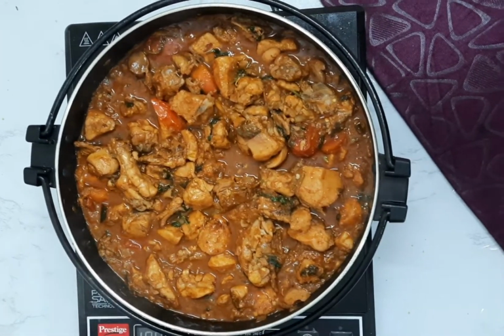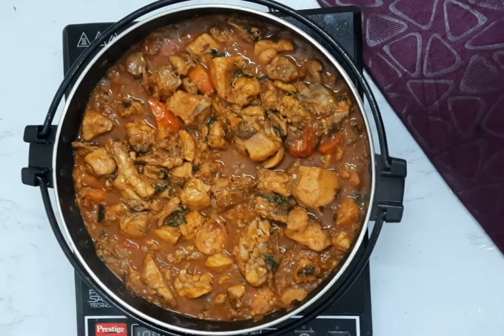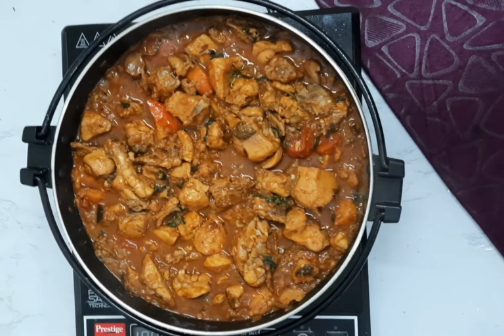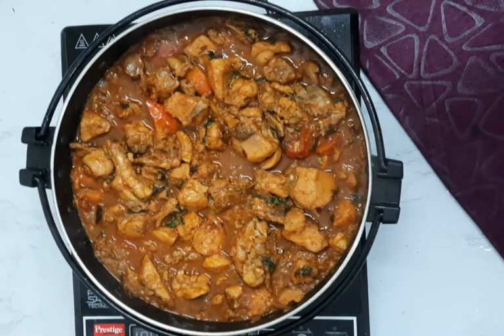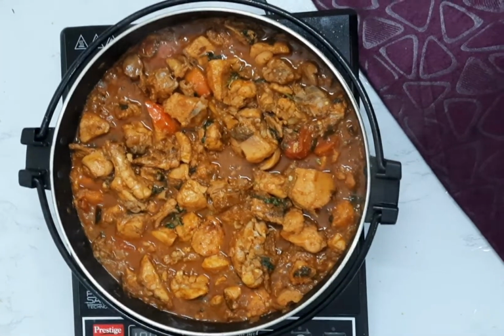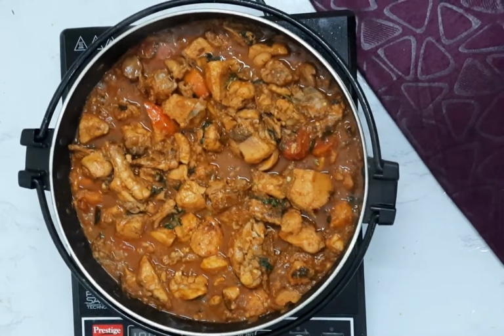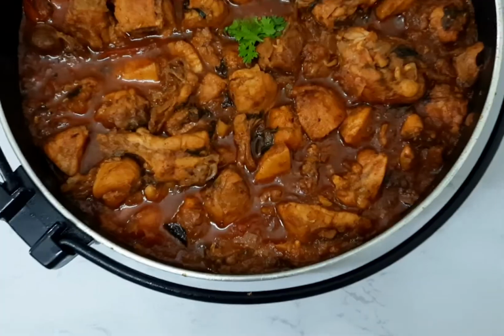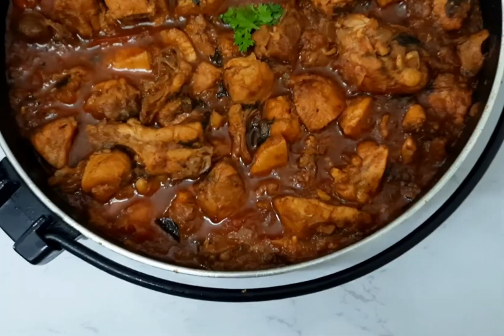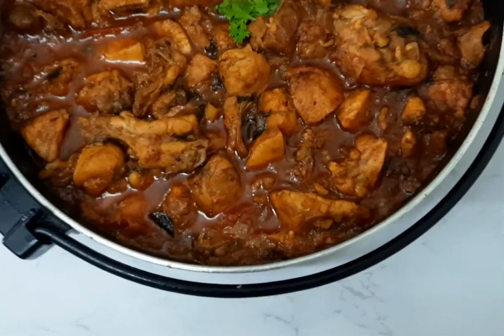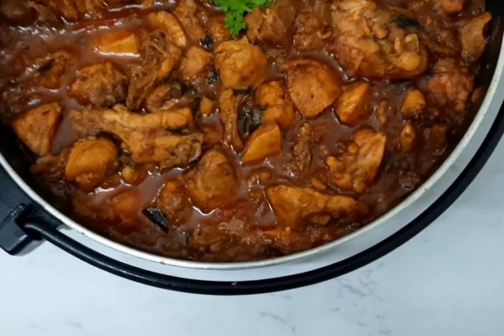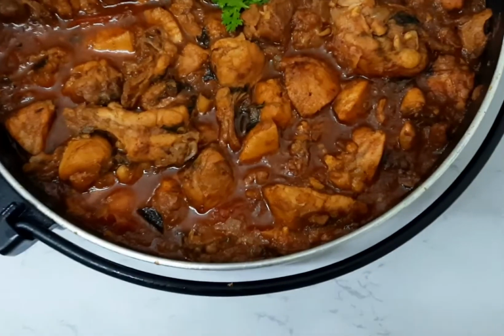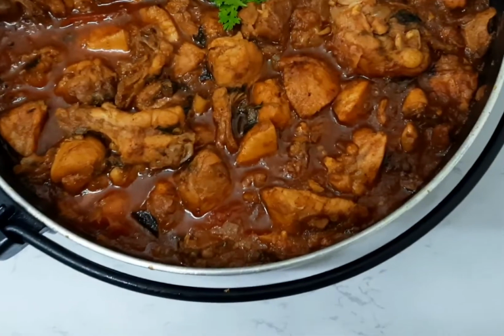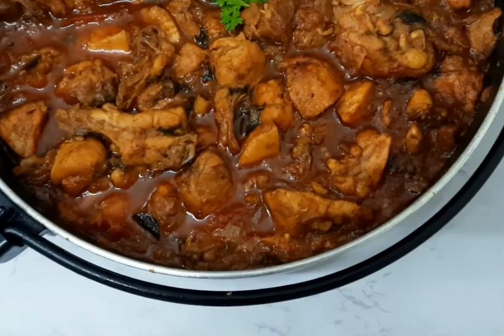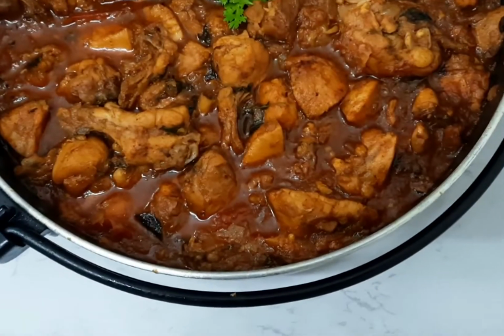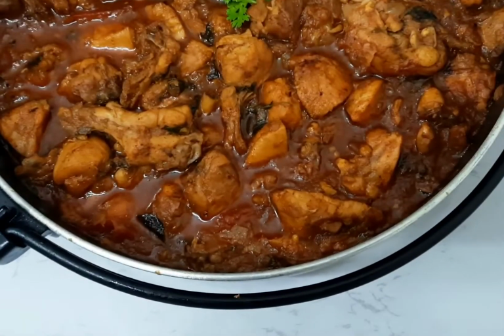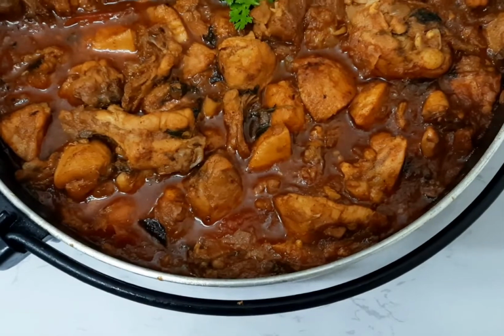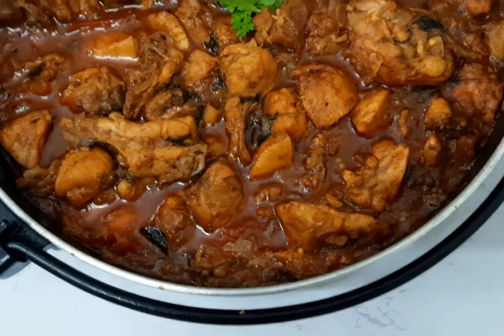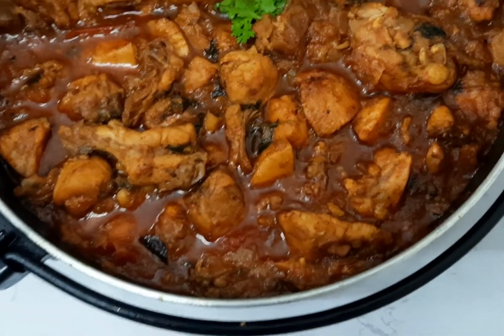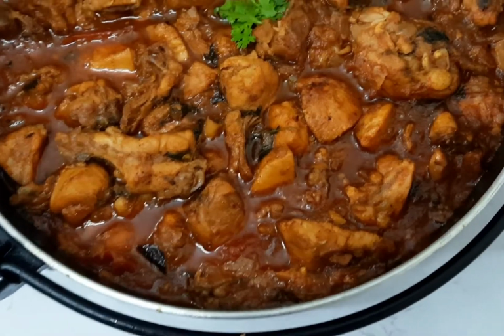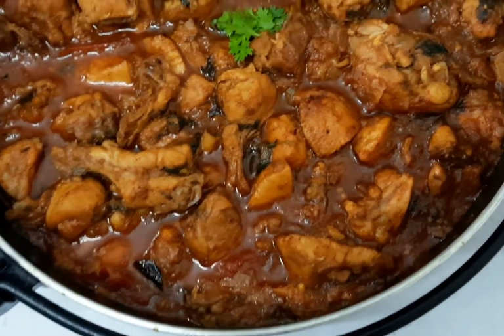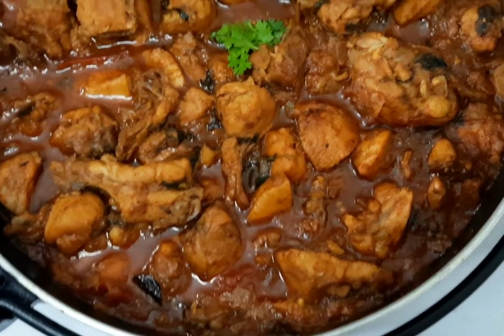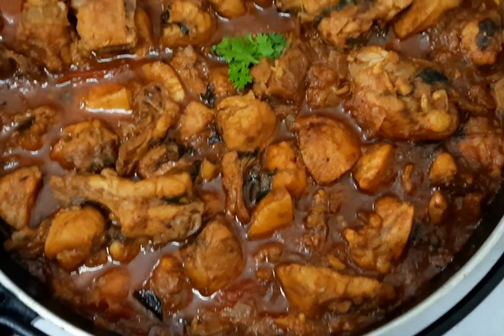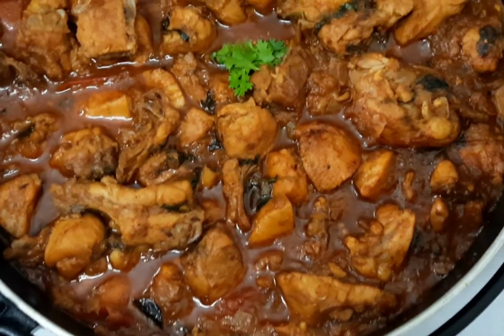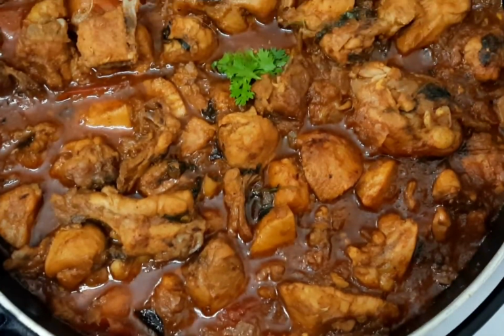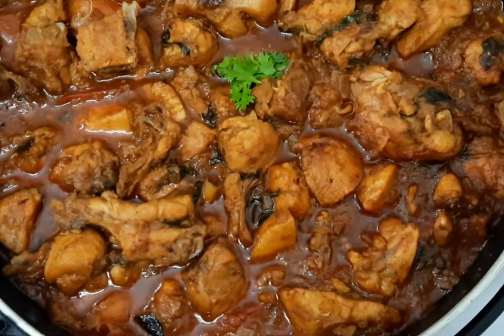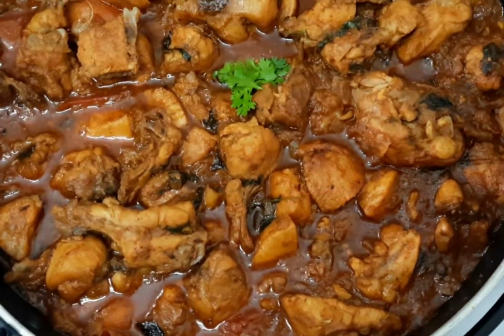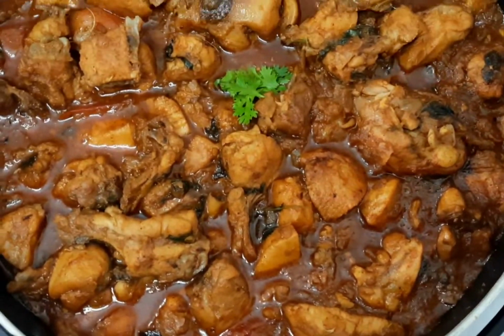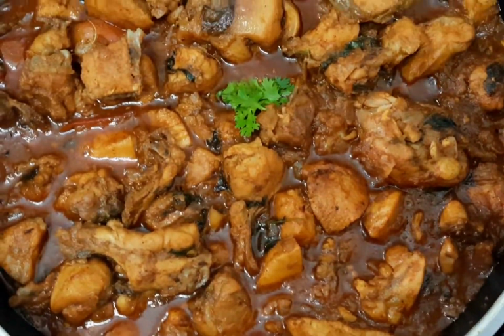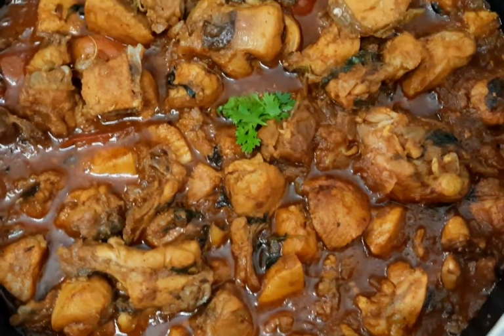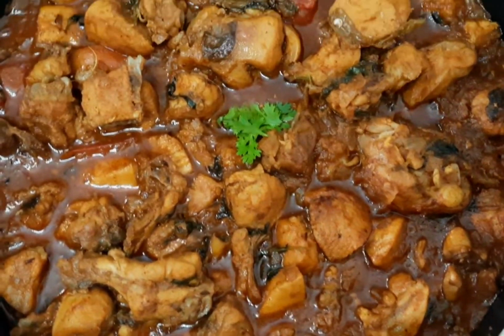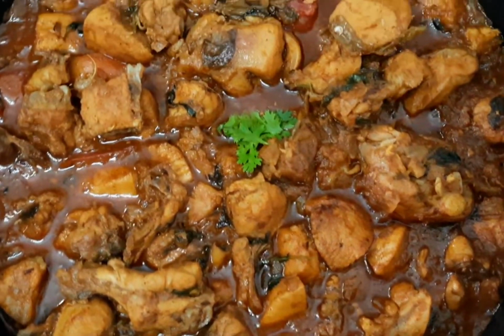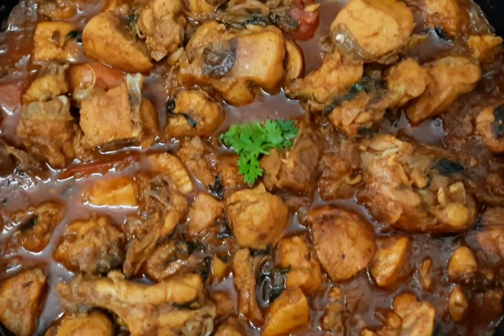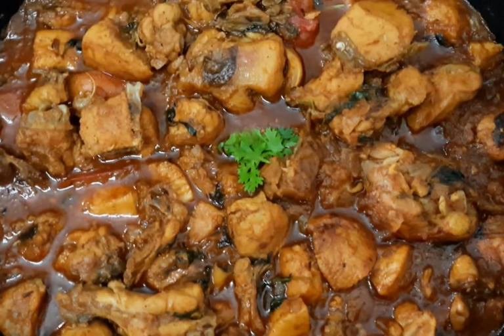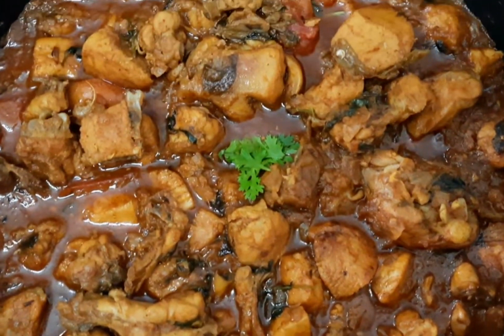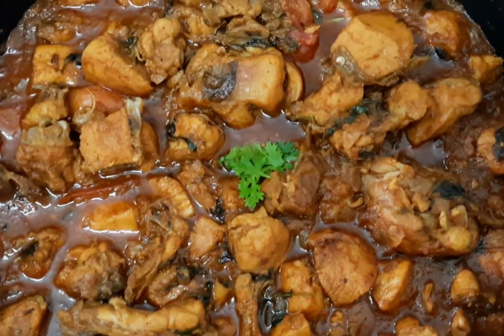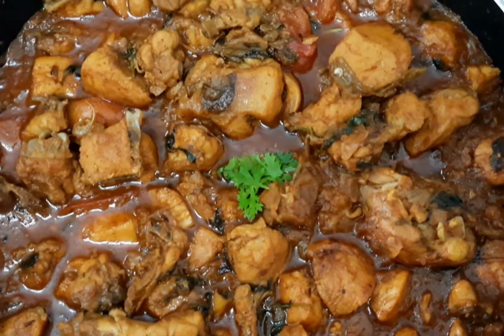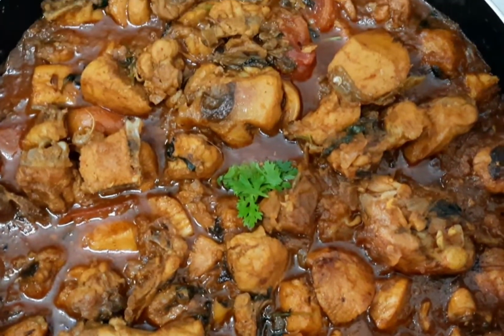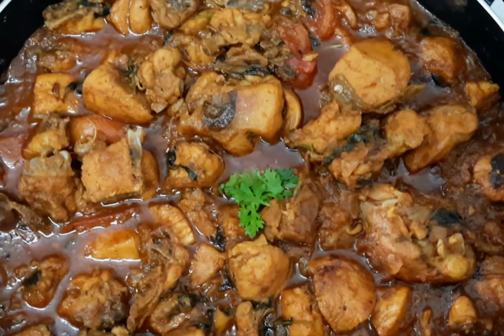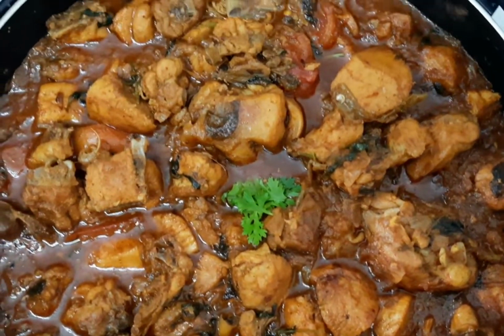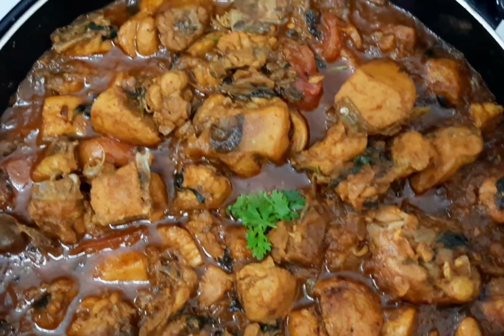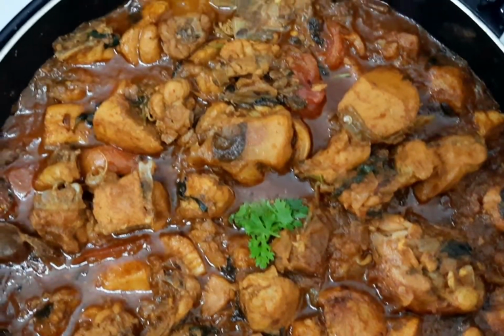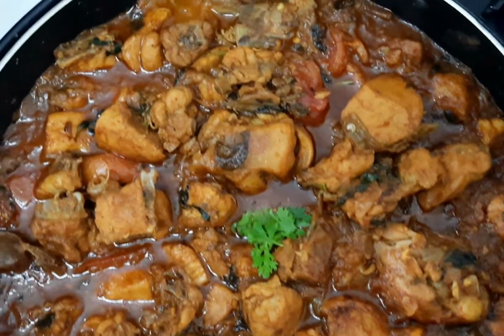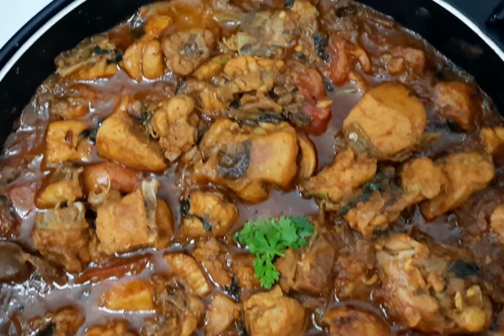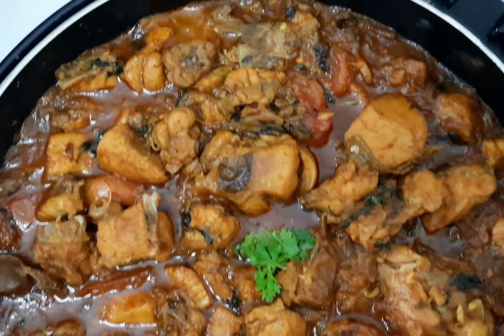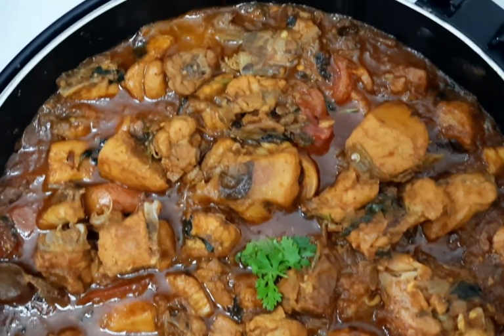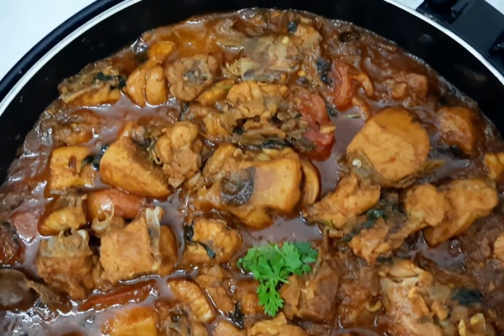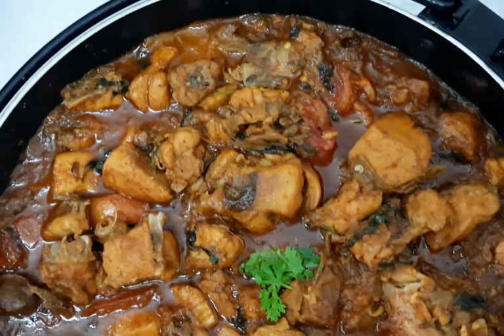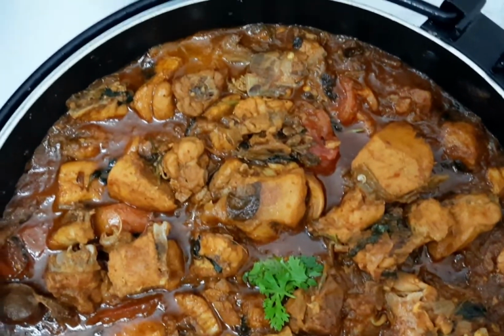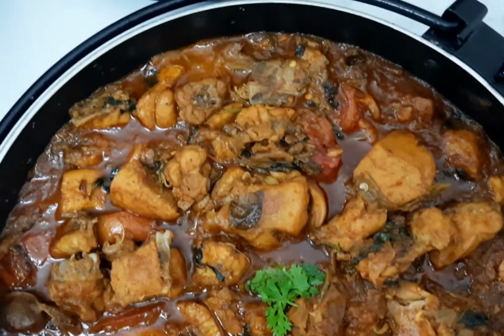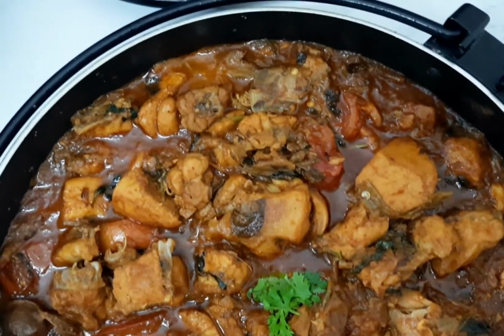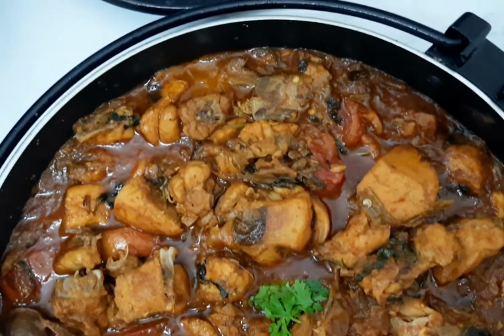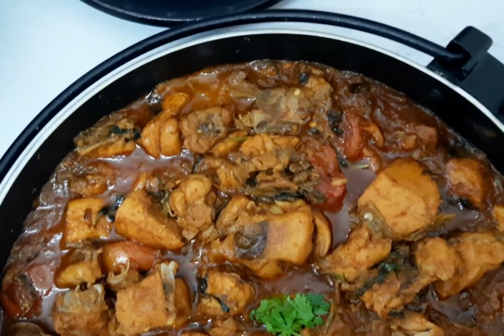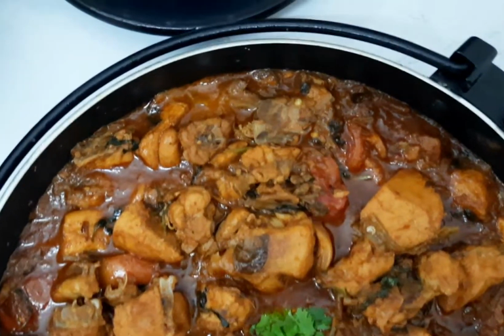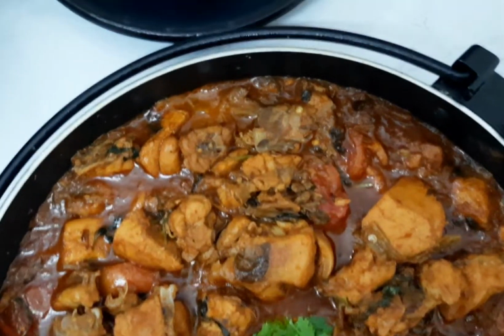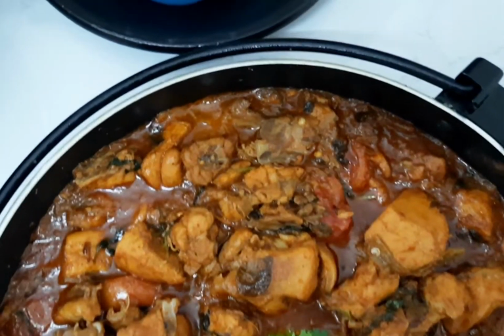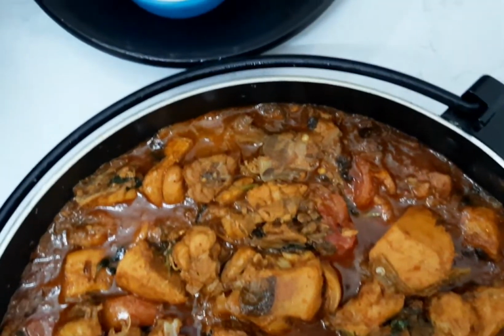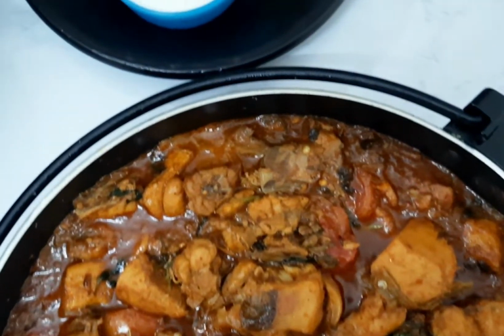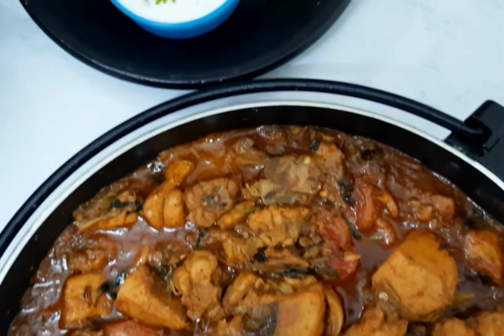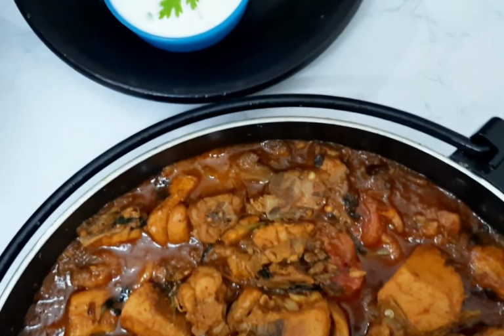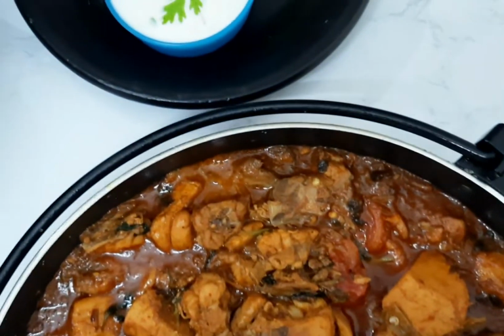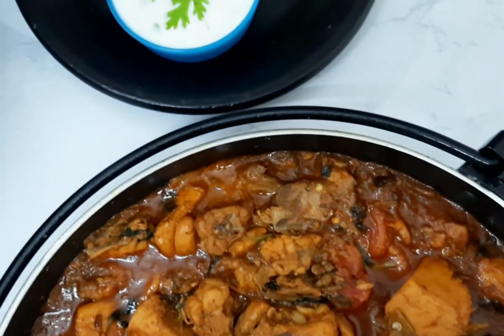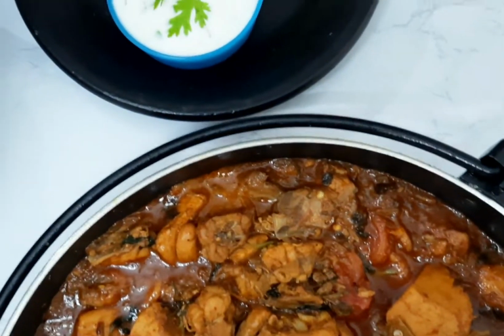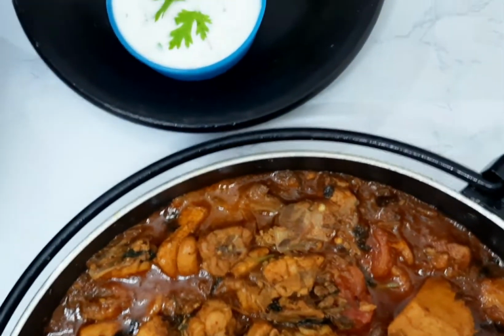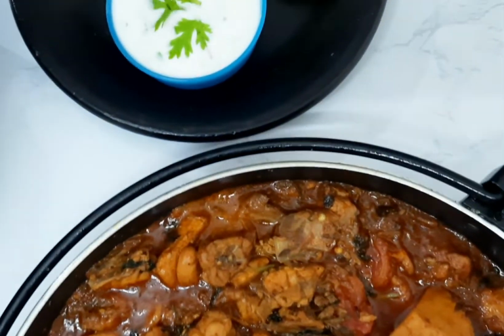Spicy Andhra Kodi Kura is ready. Serve it hot with your family and enjoy this New Year.